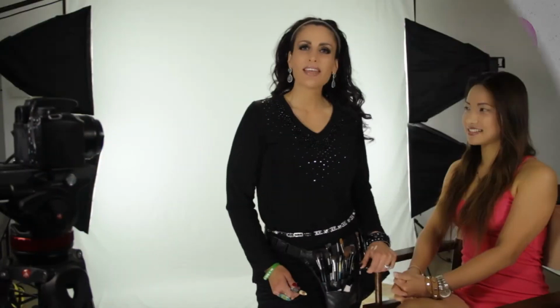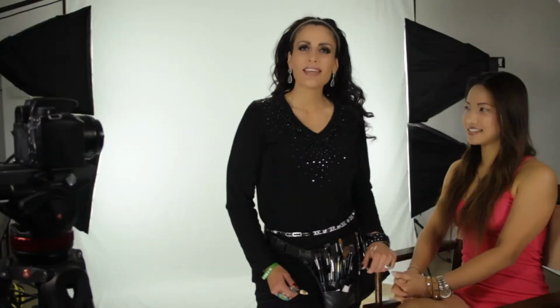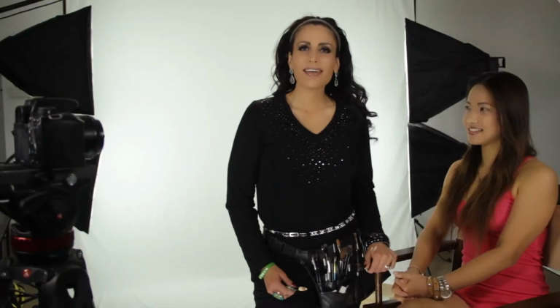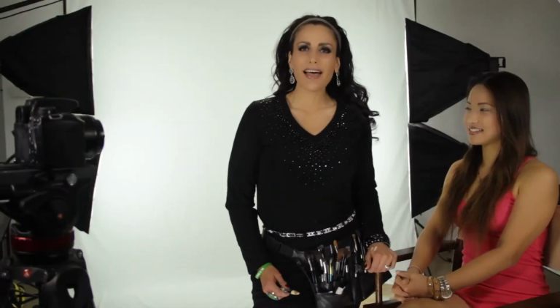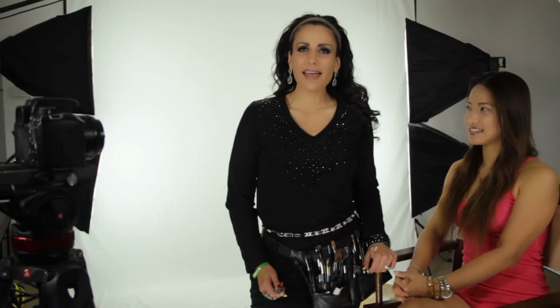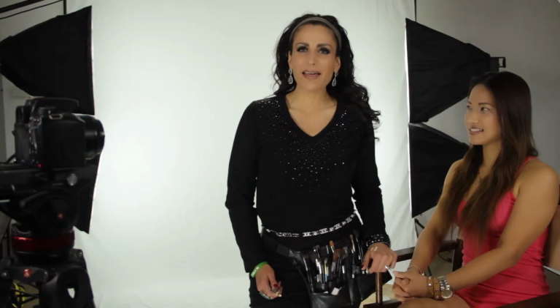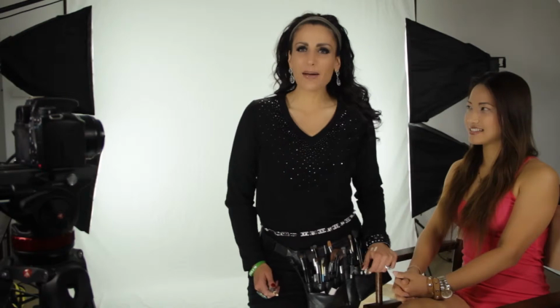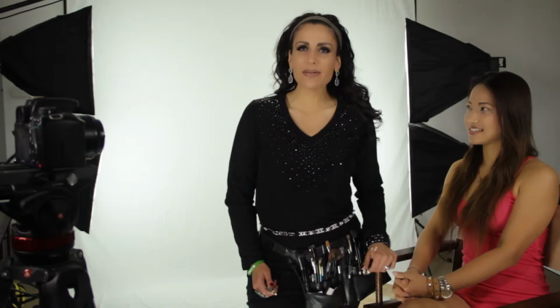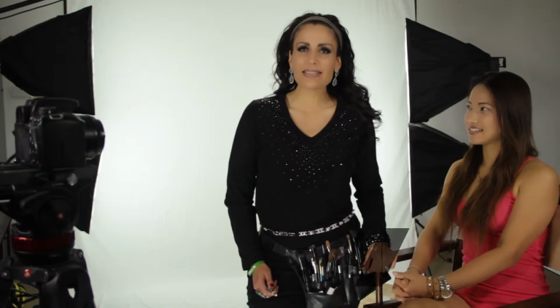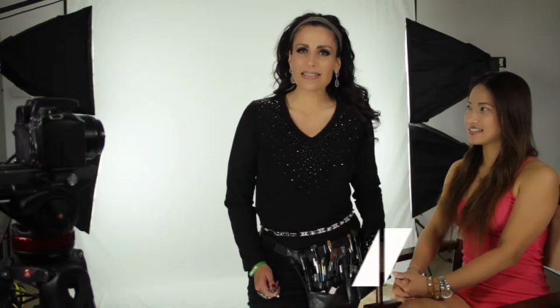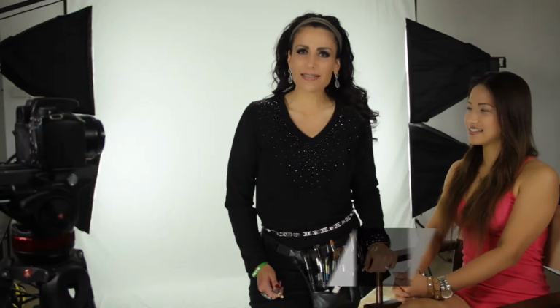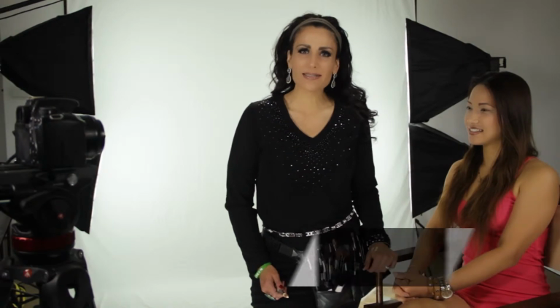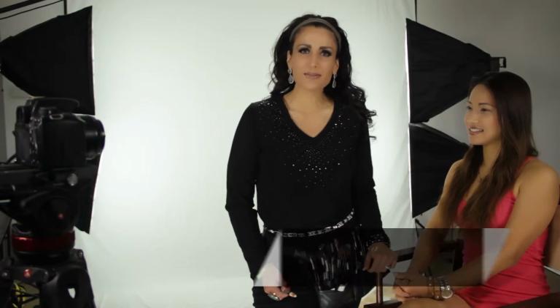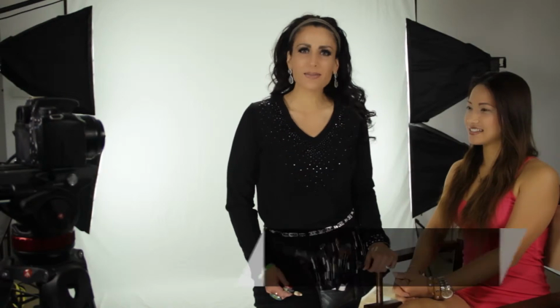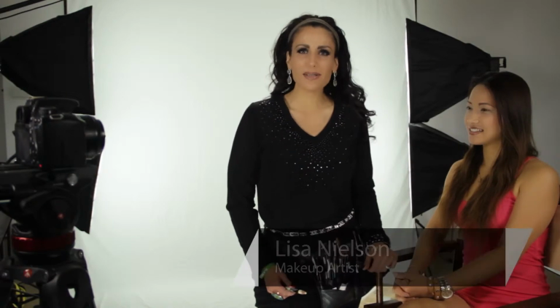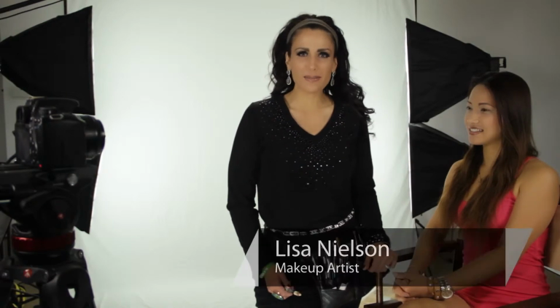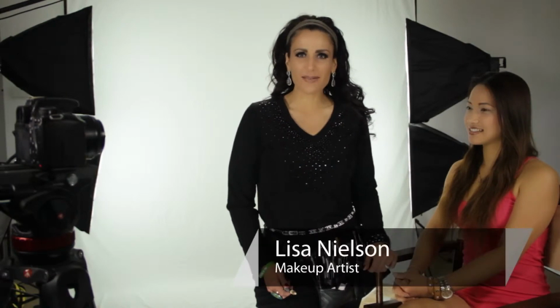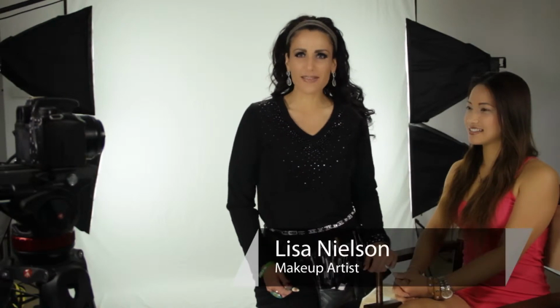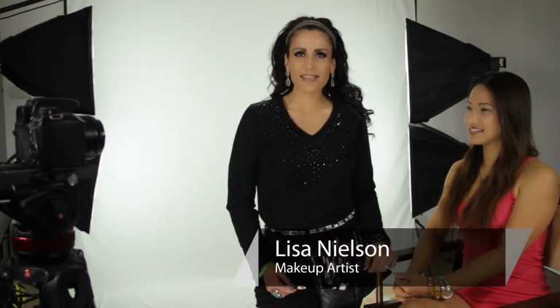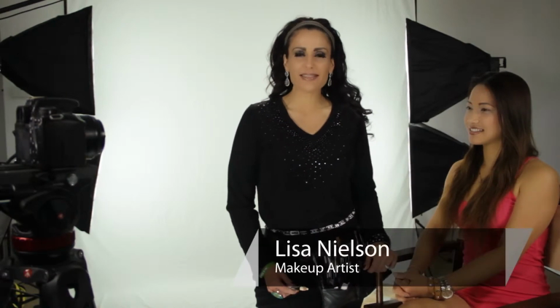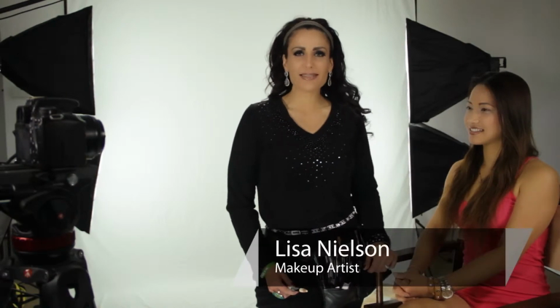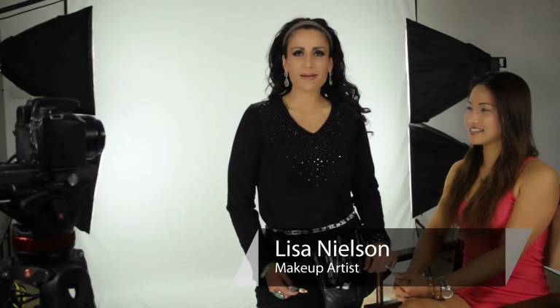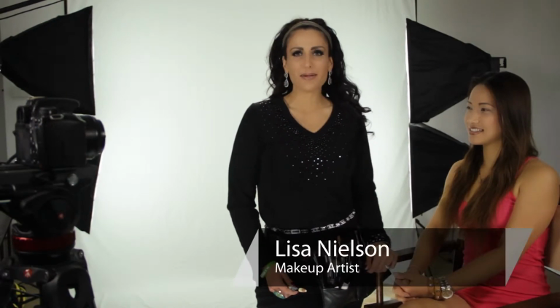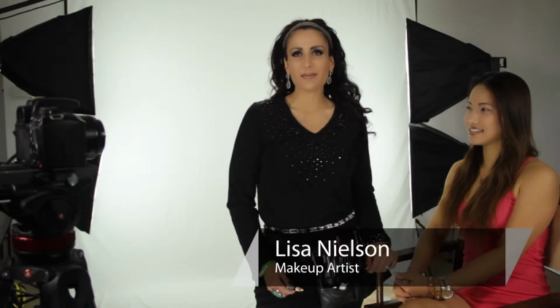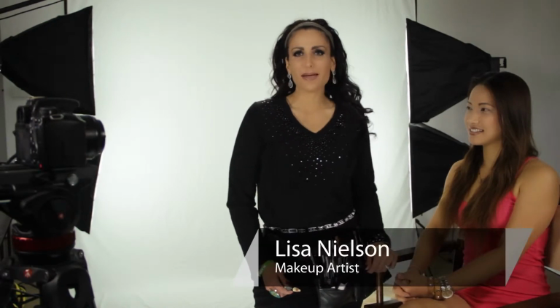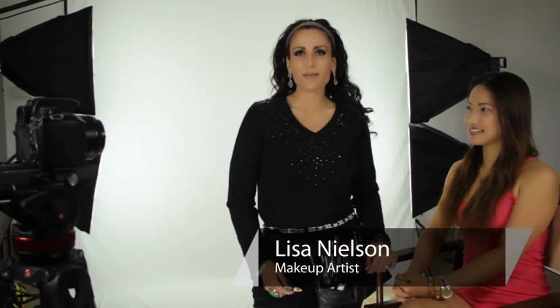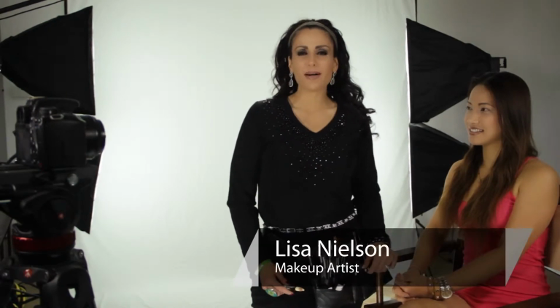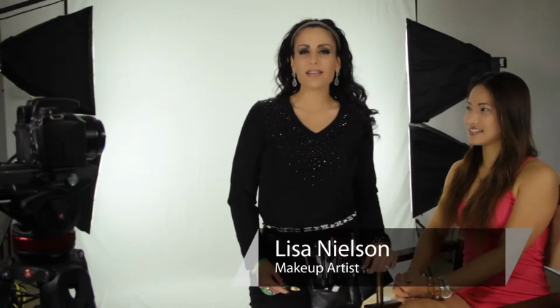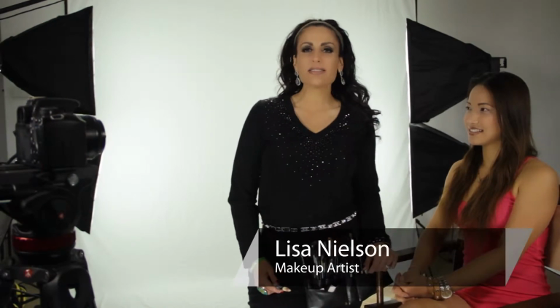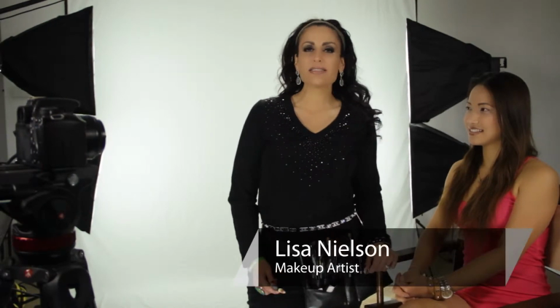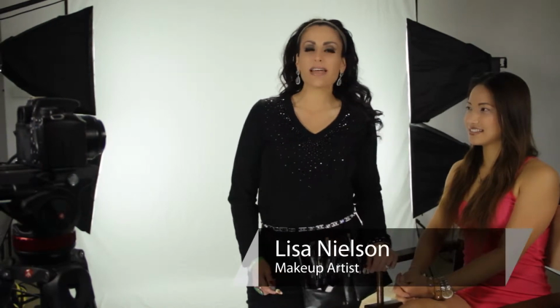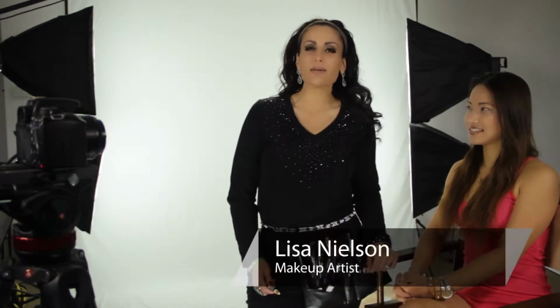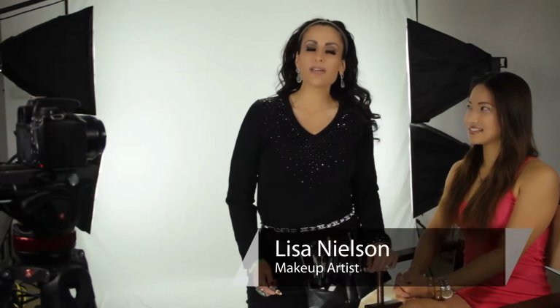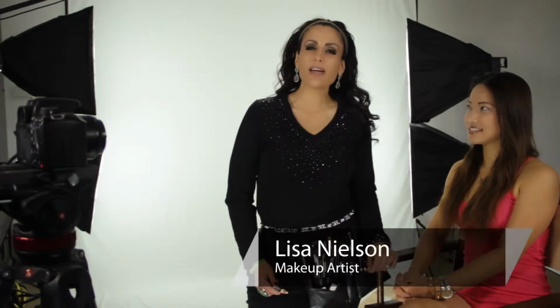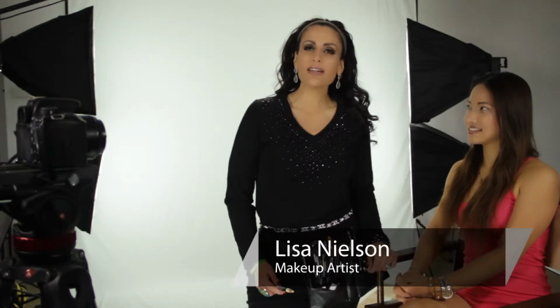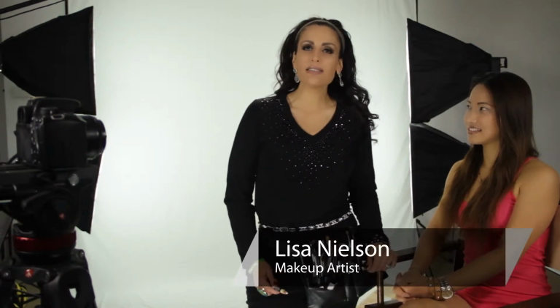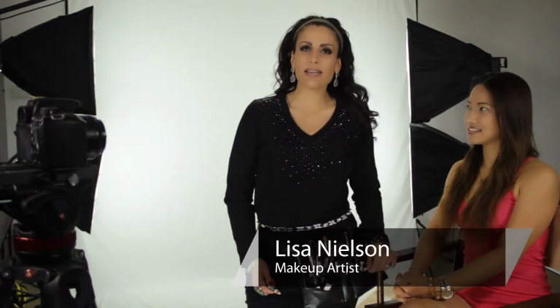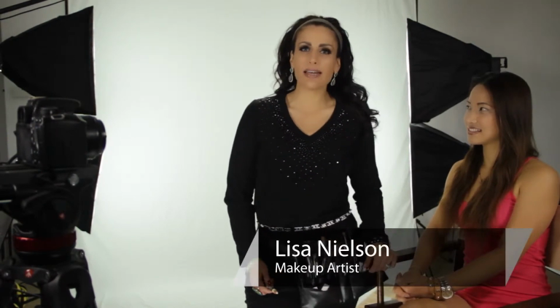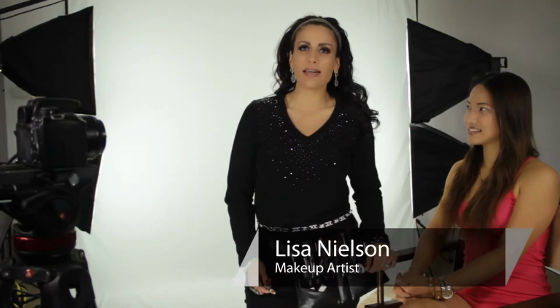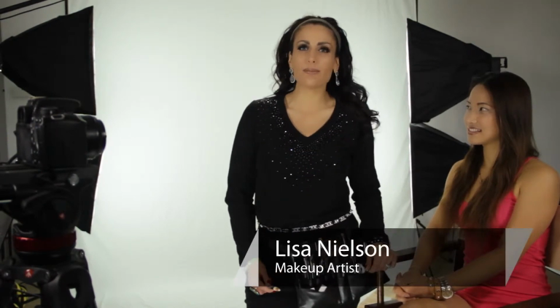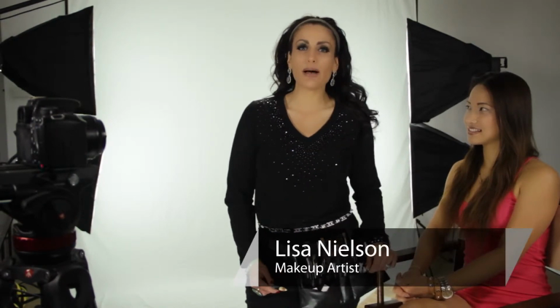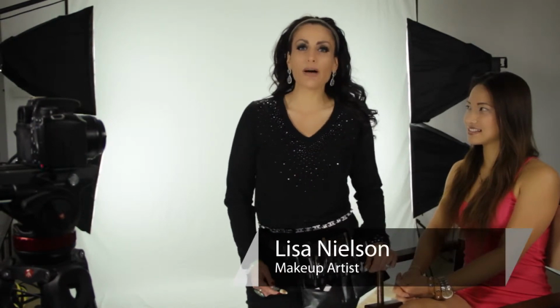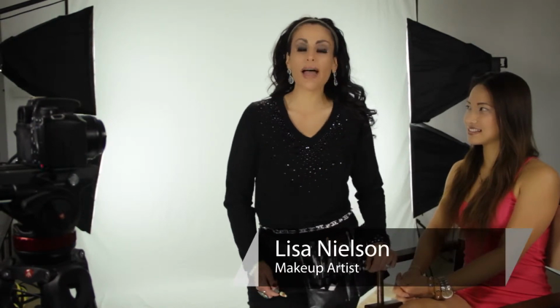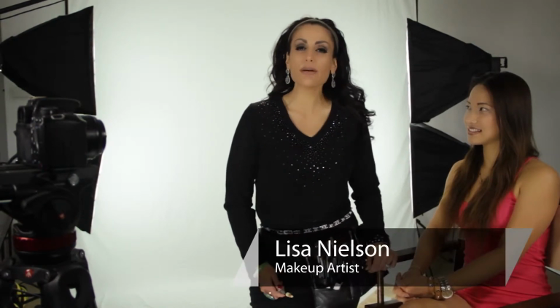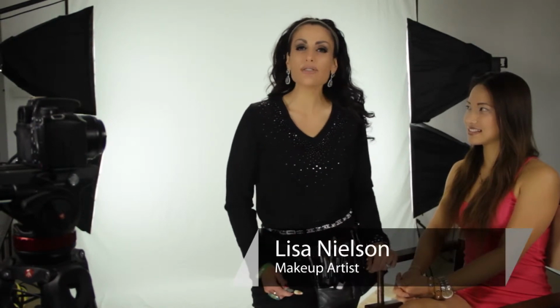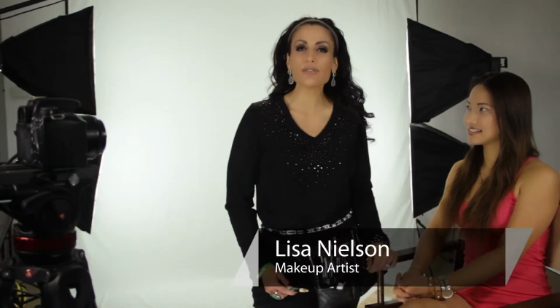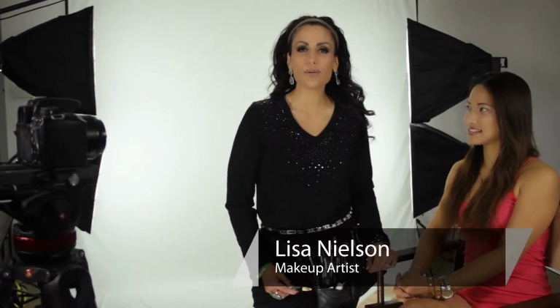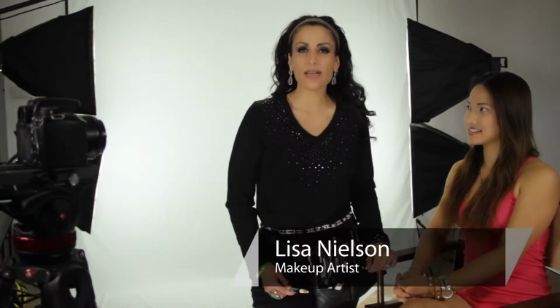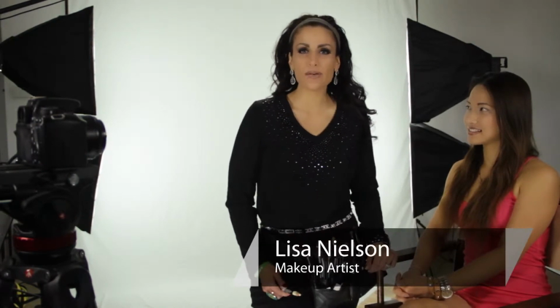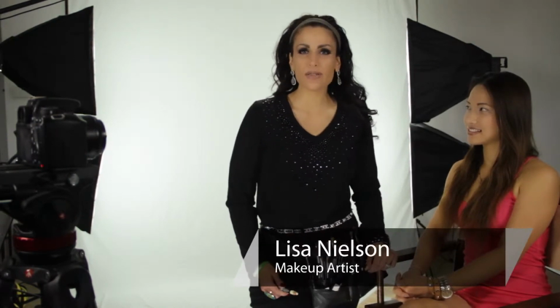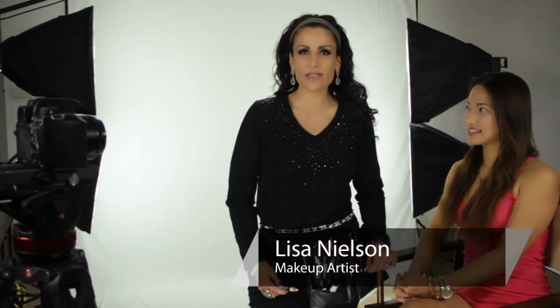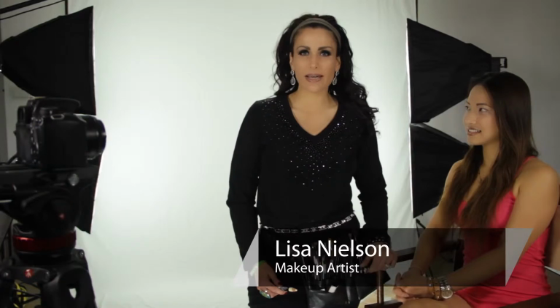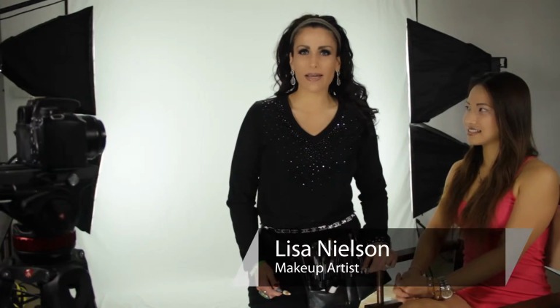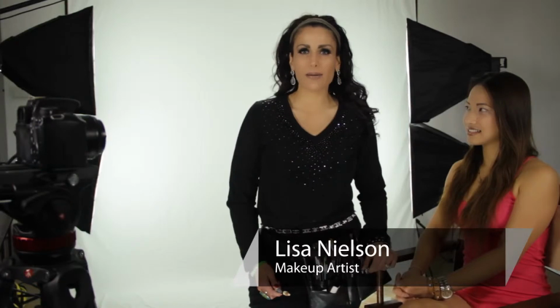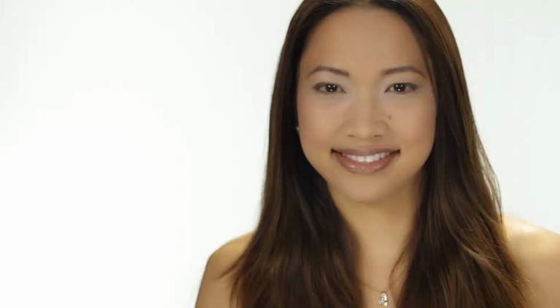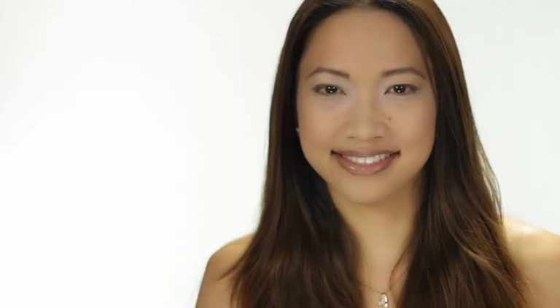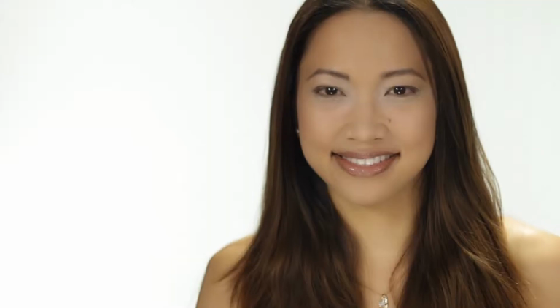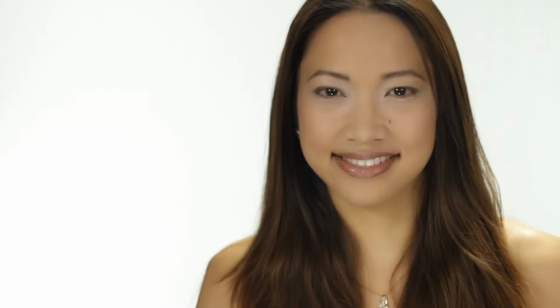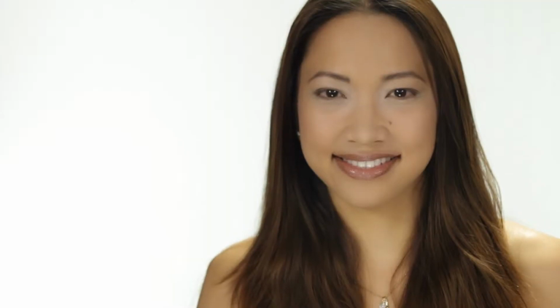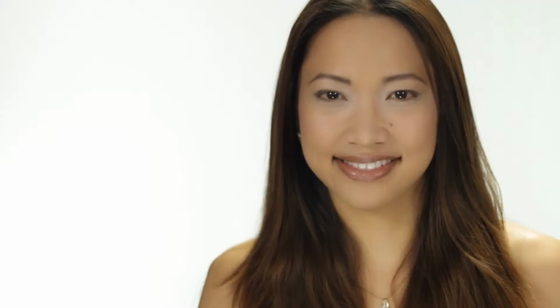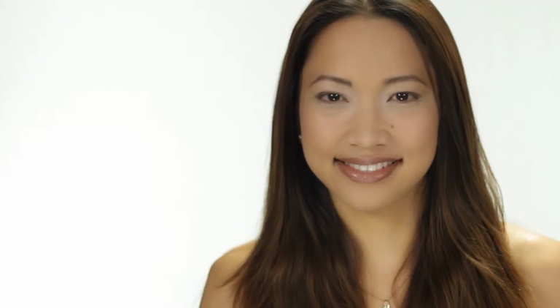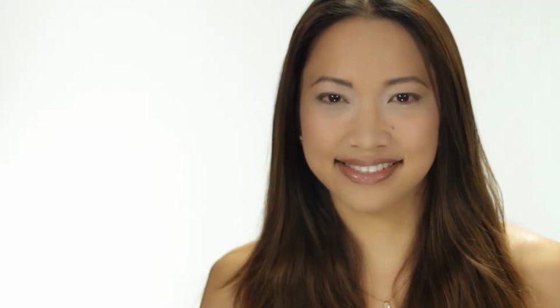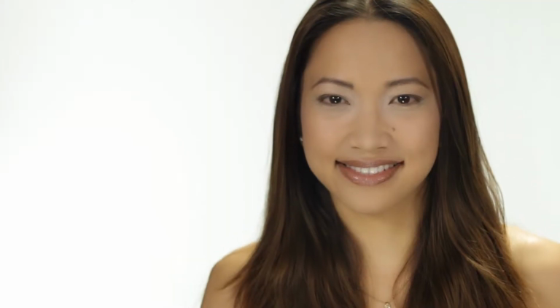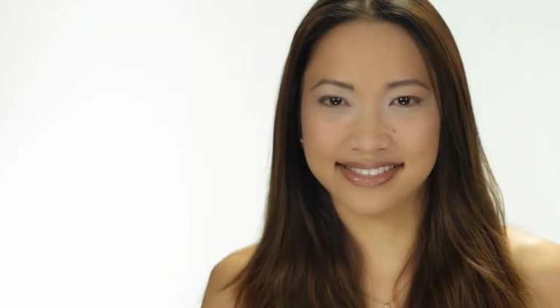Hi, I'm Lisa Nelson, beauty maven and celebrity makeup artist, and I'm talking today about how to do an everyday, pretty Asian makeup.